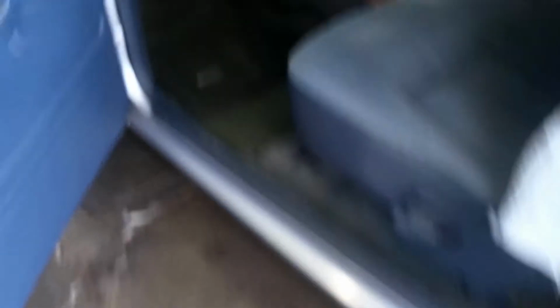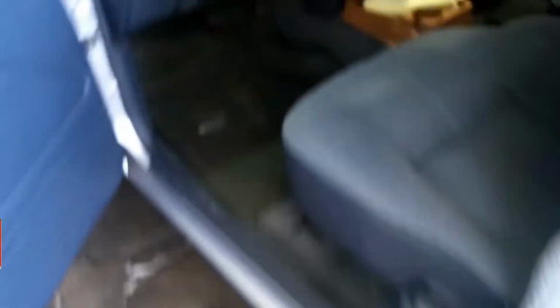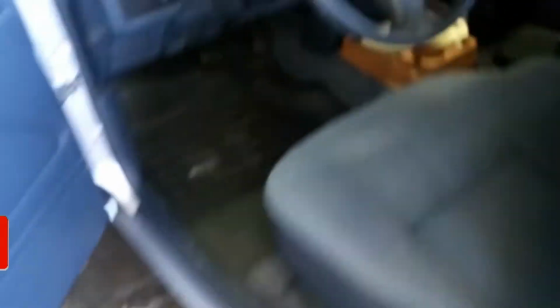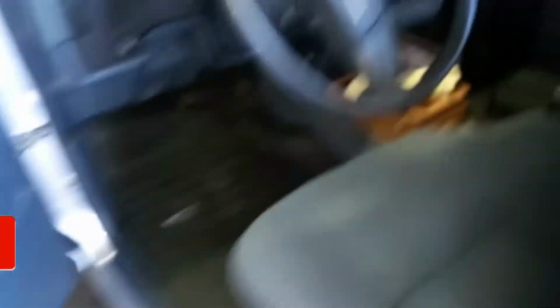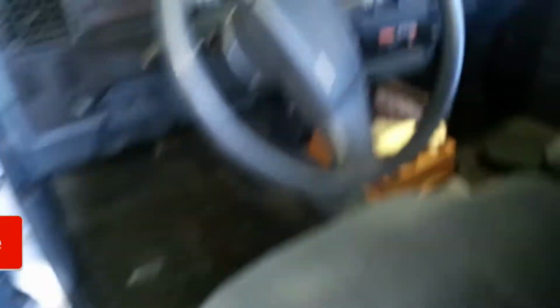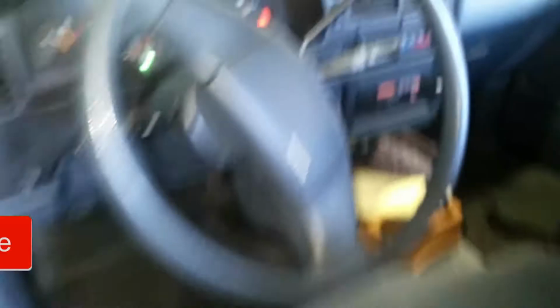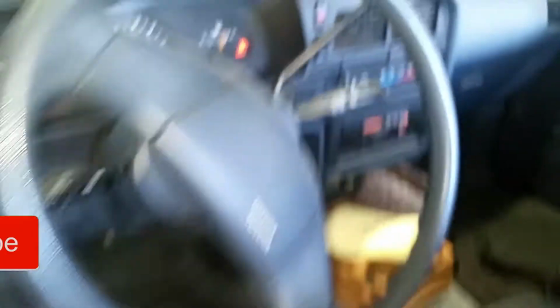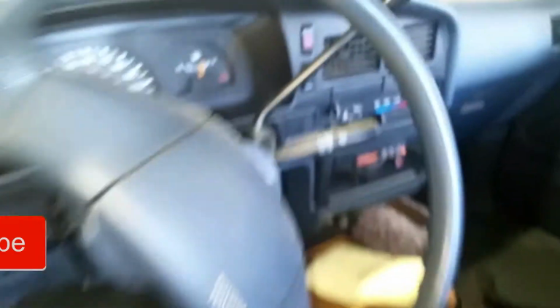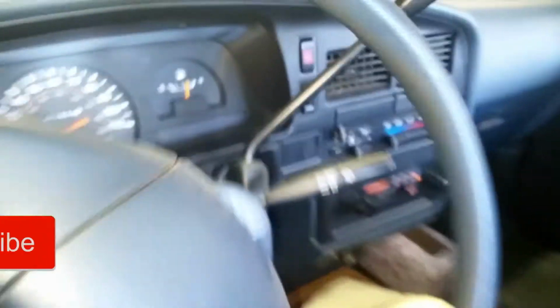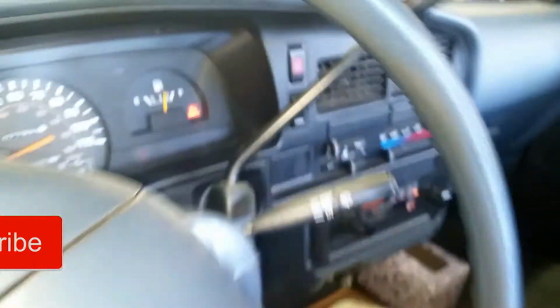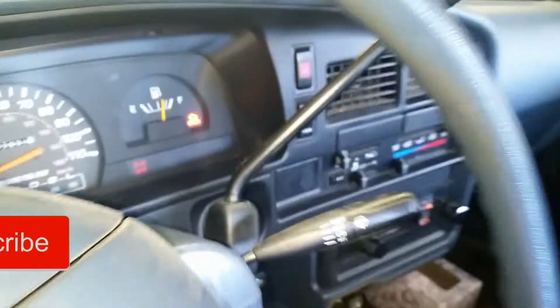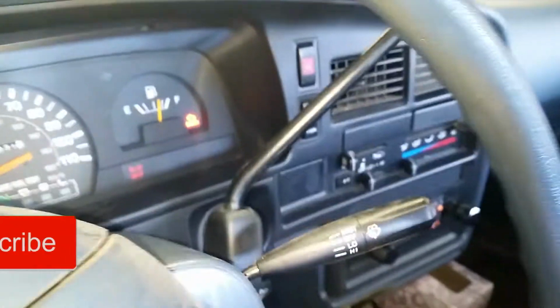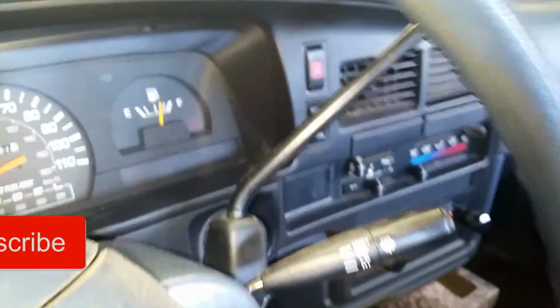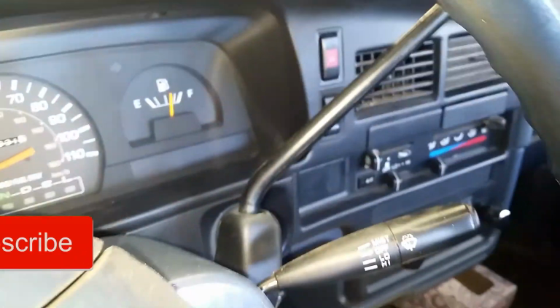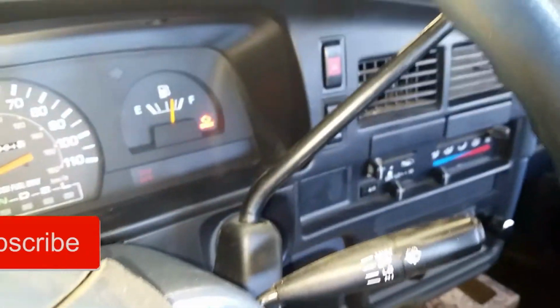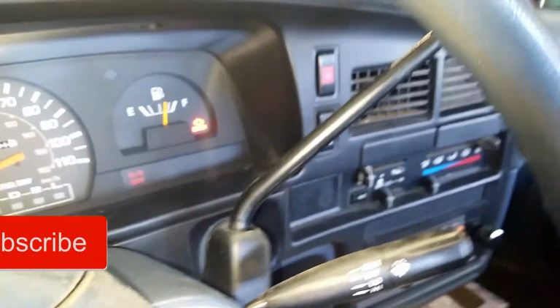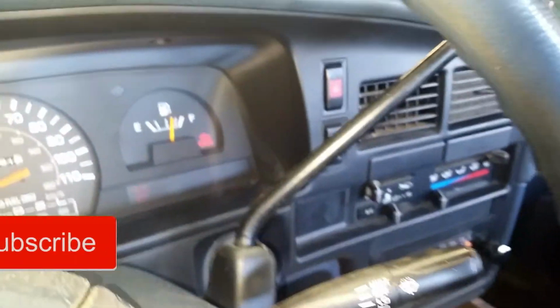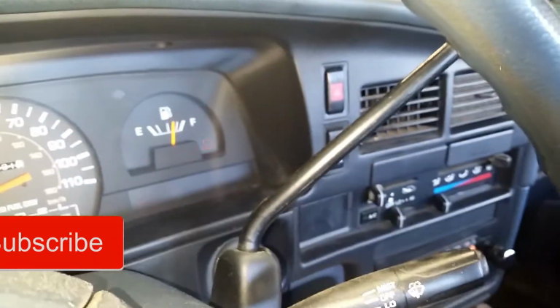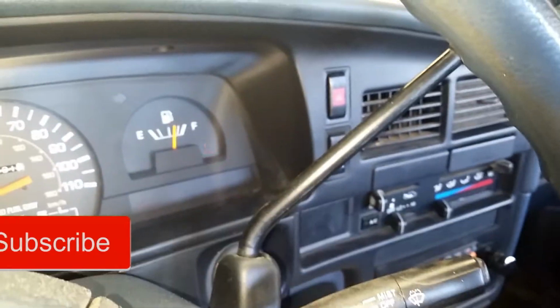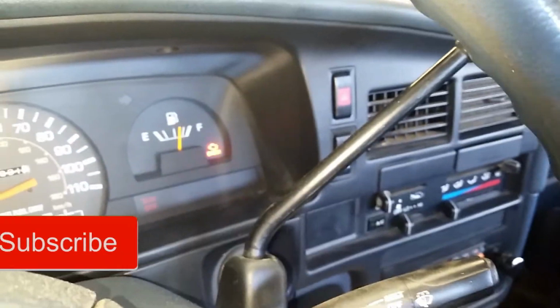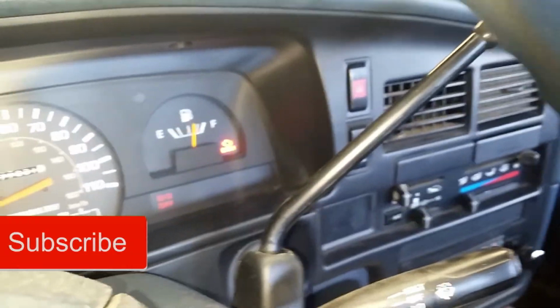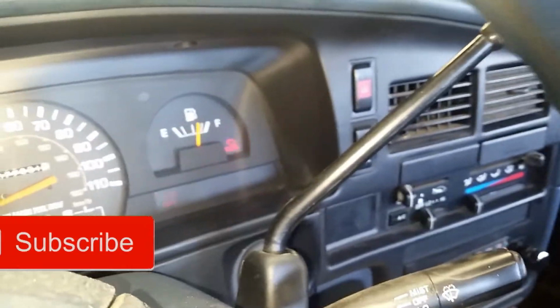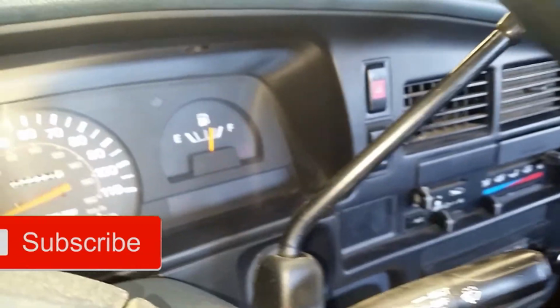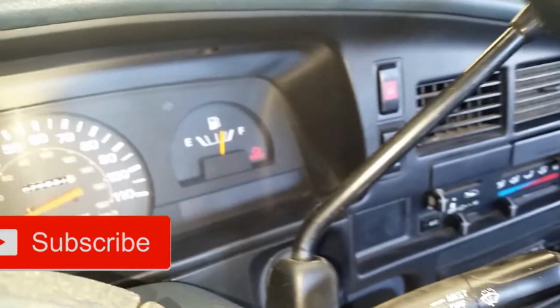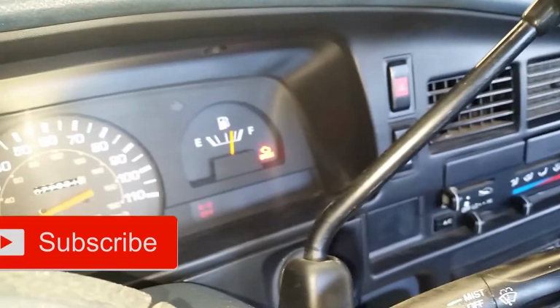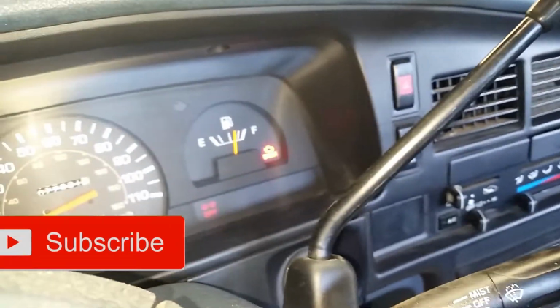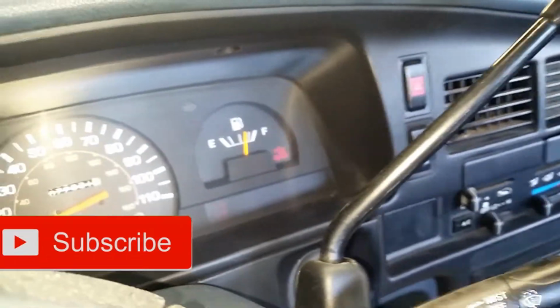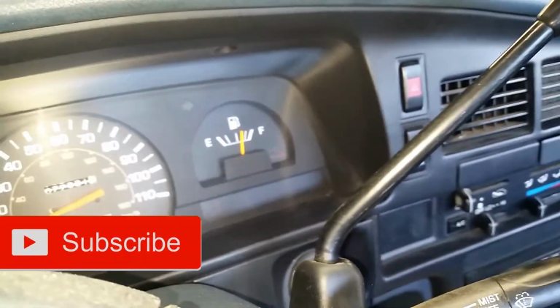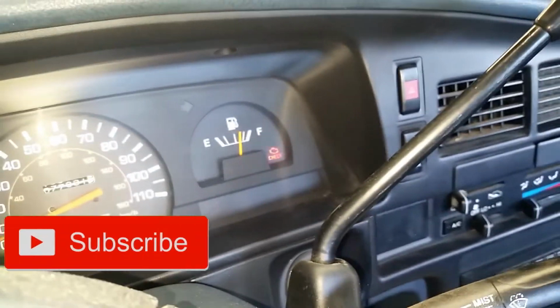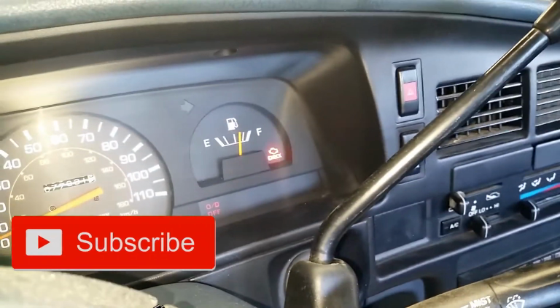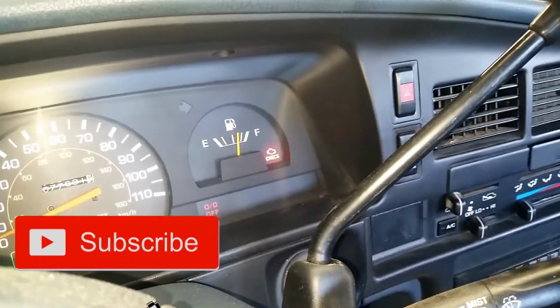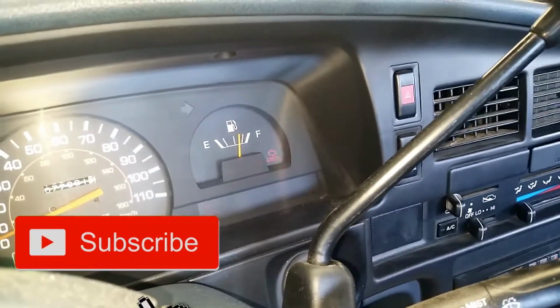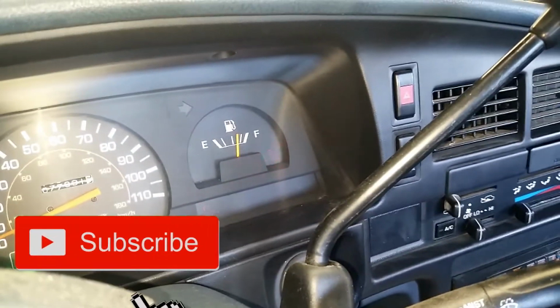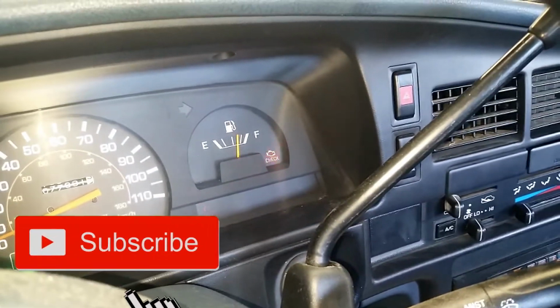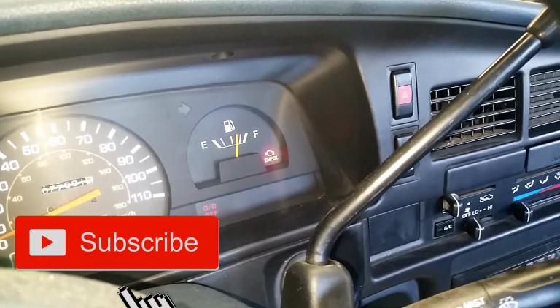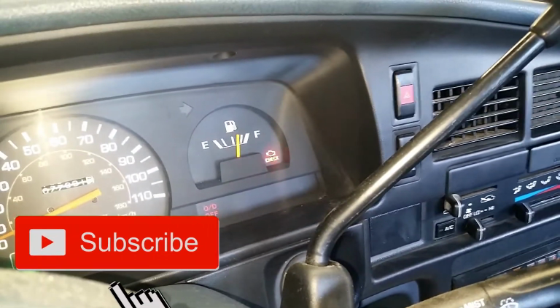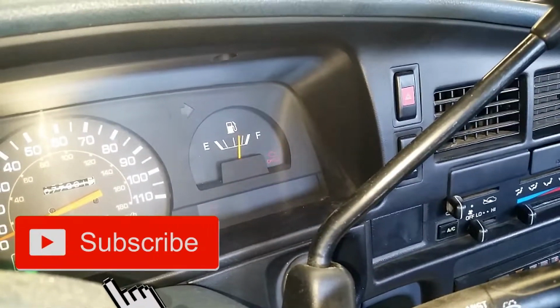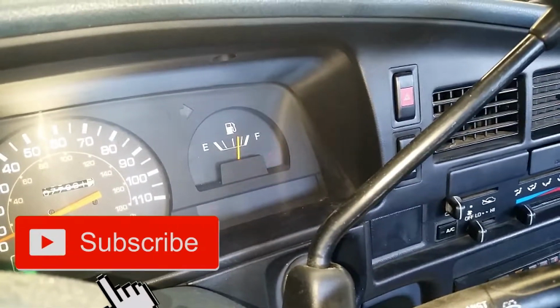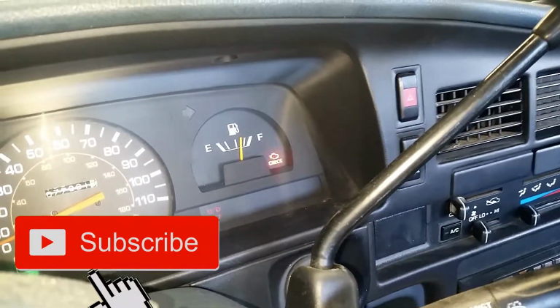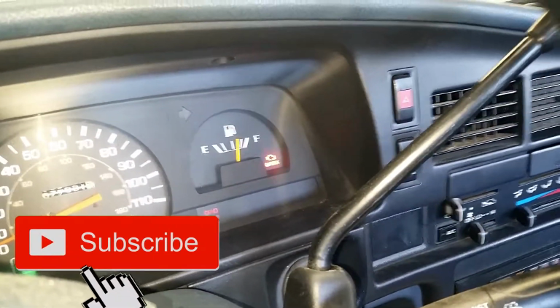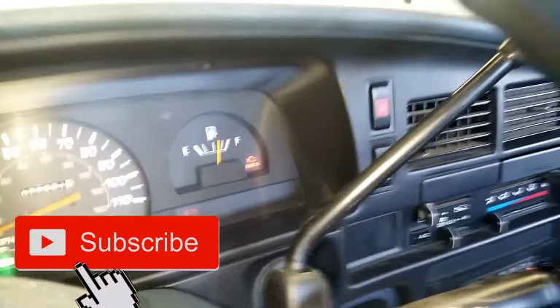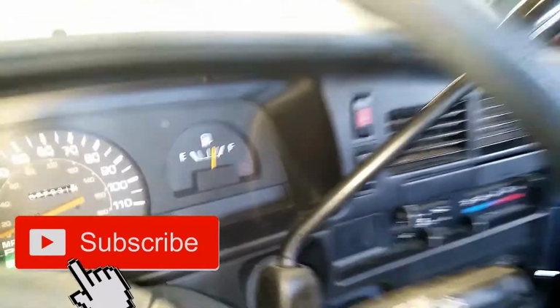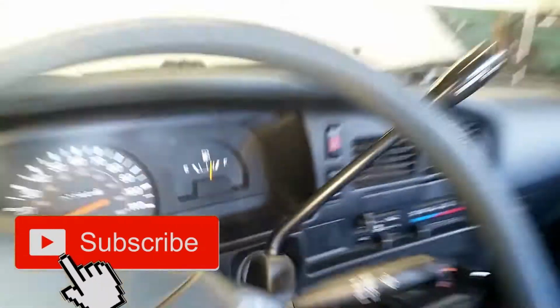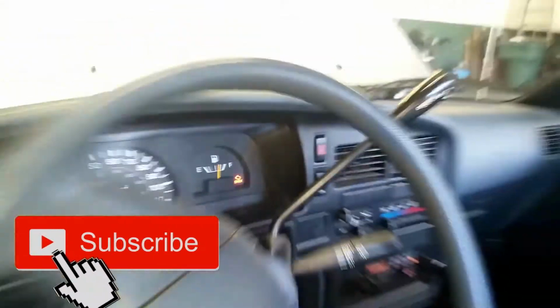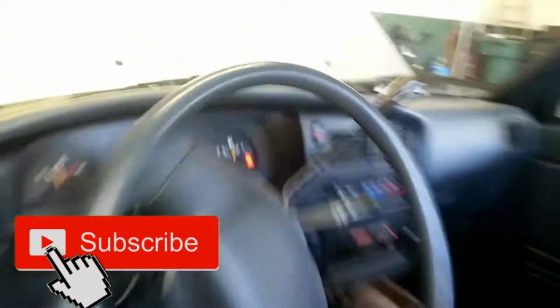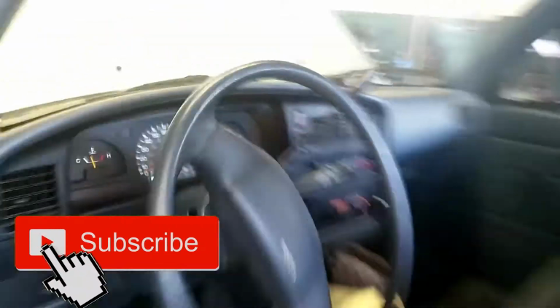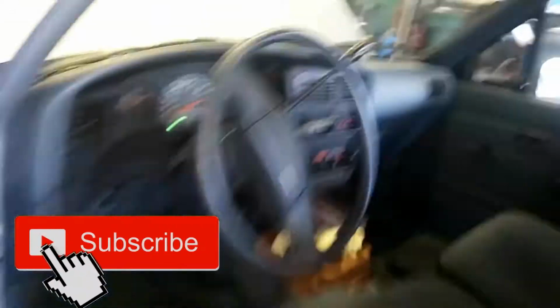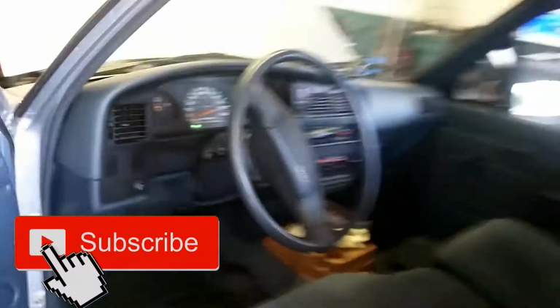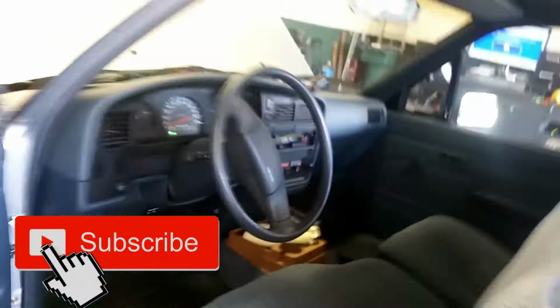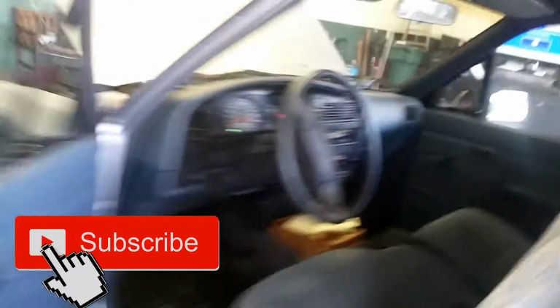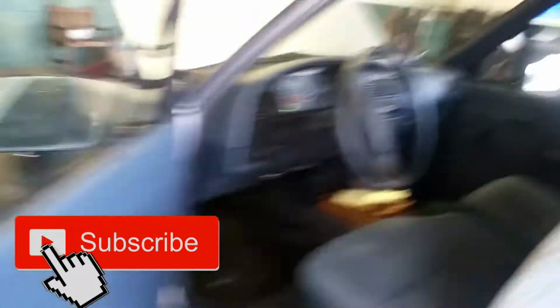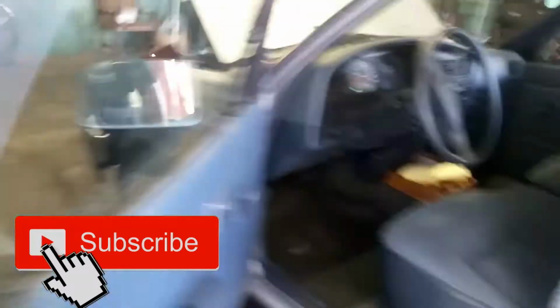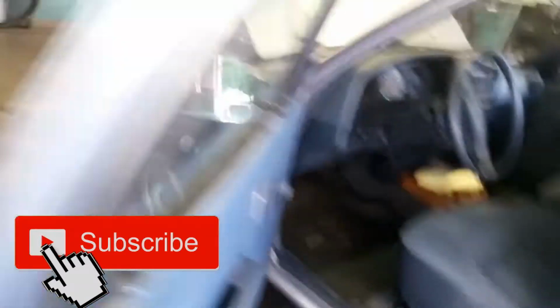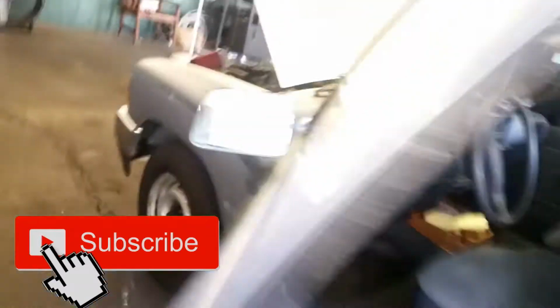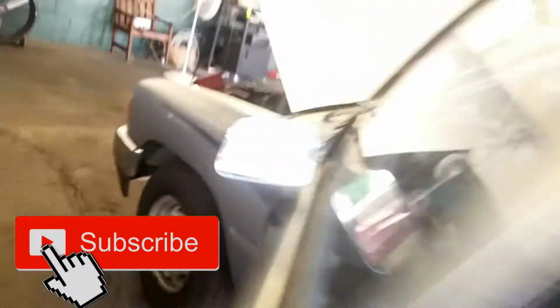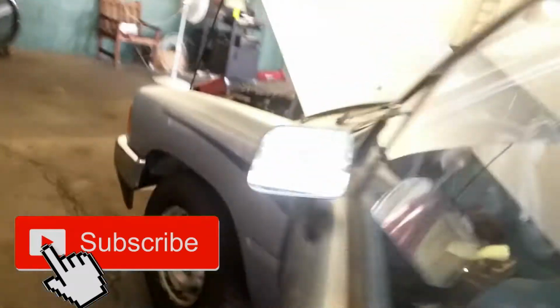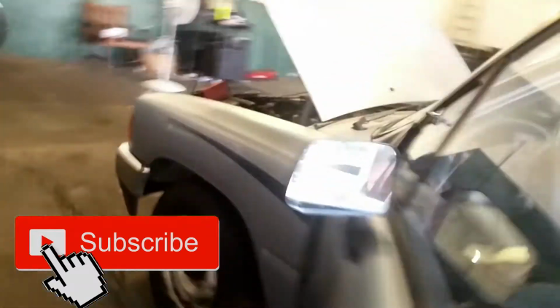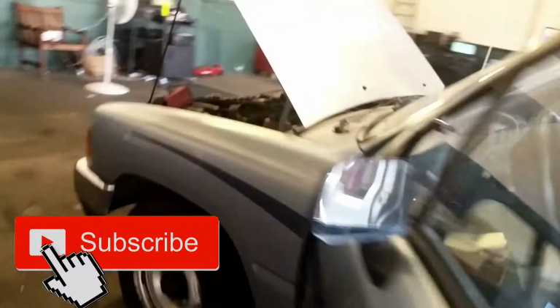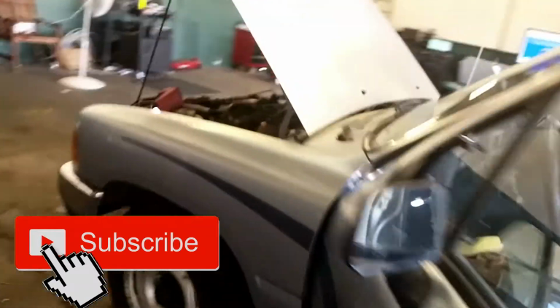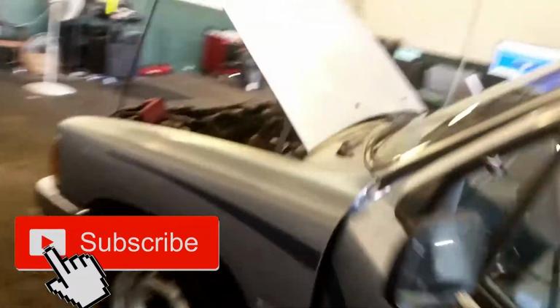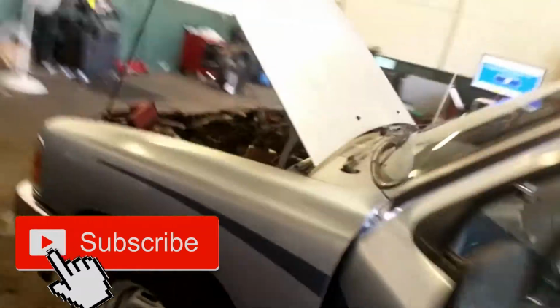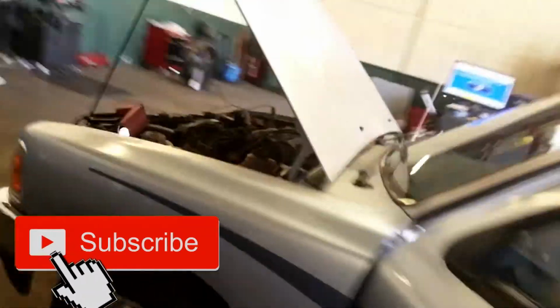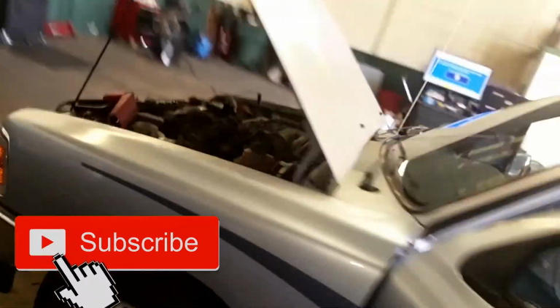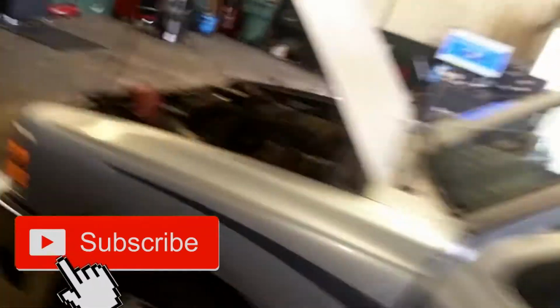Now you have a flashing check engine light. That lets you know that you're in base timing mode.